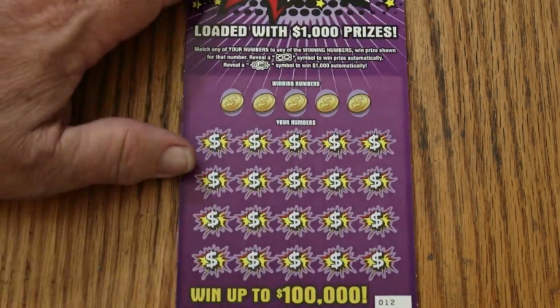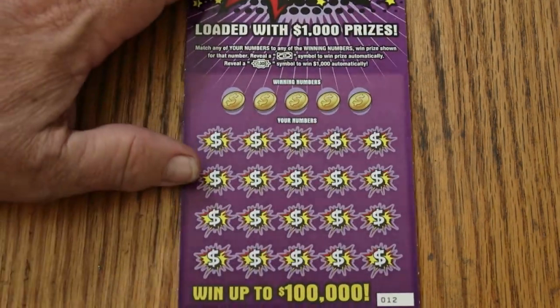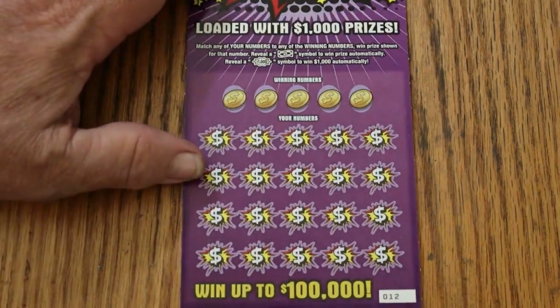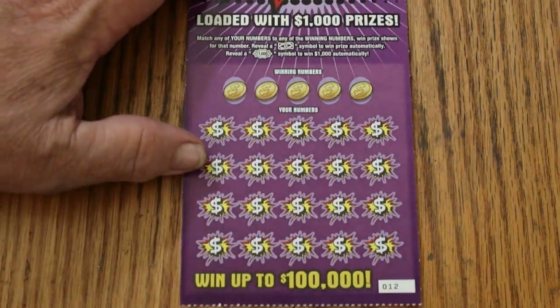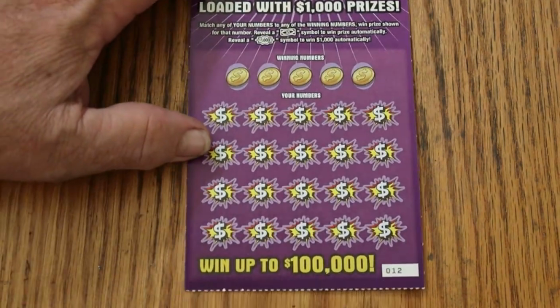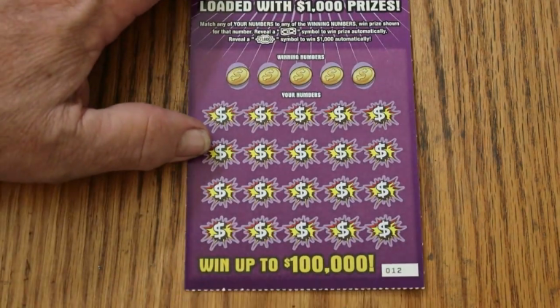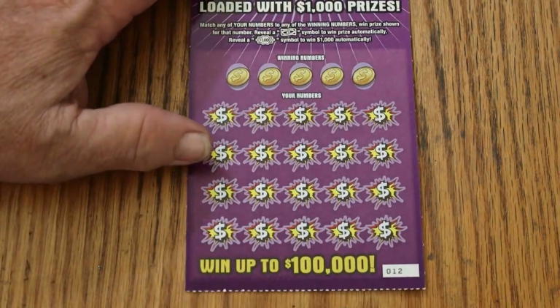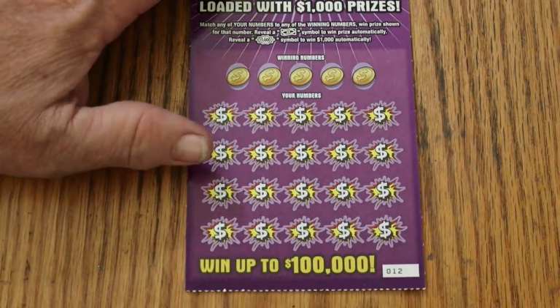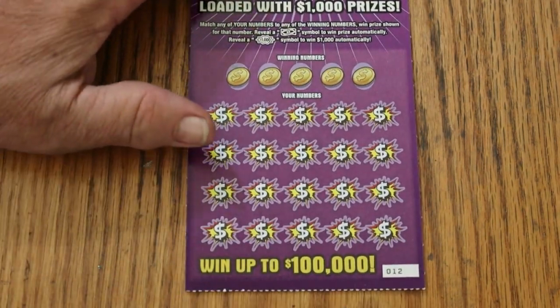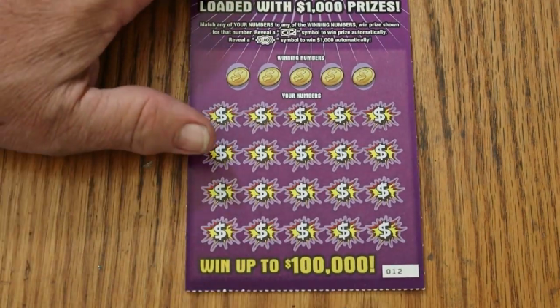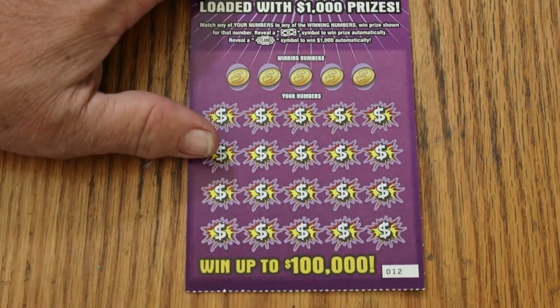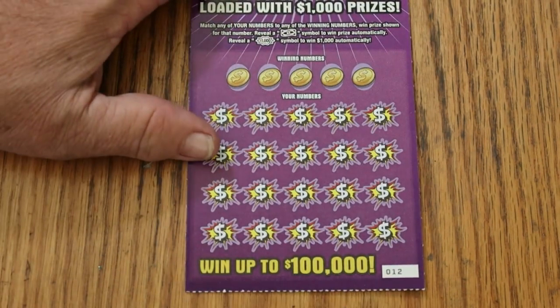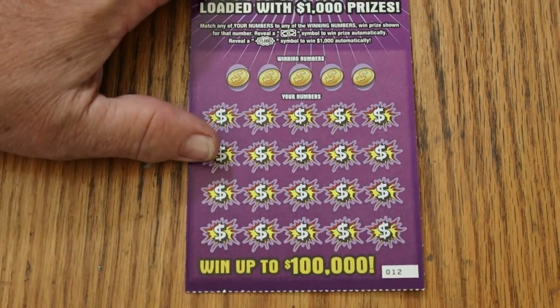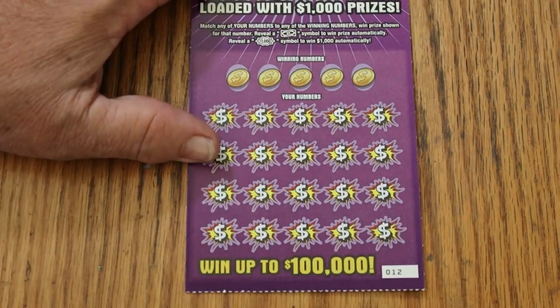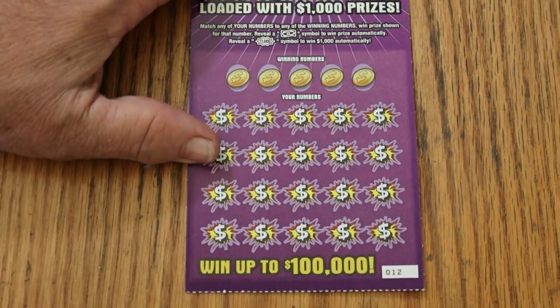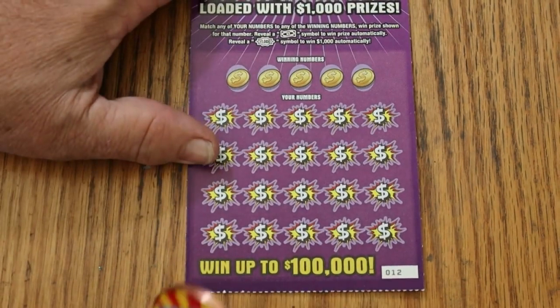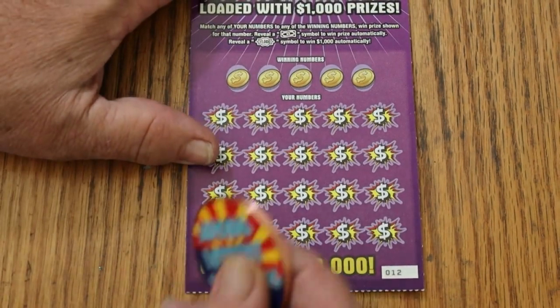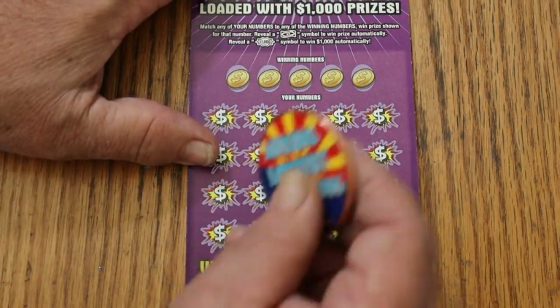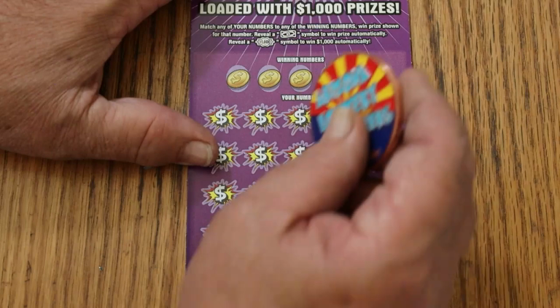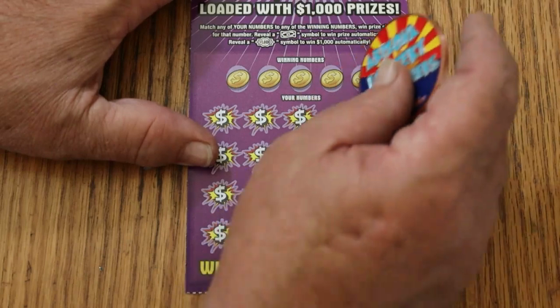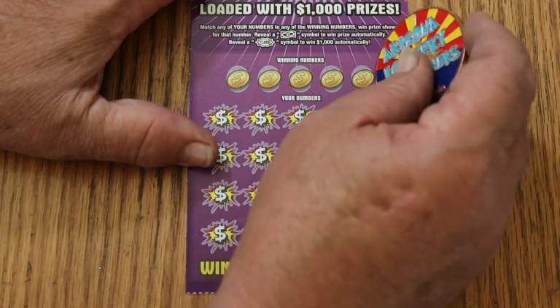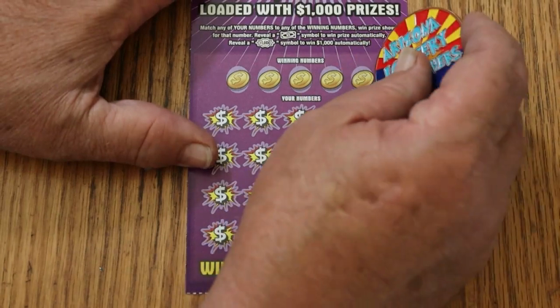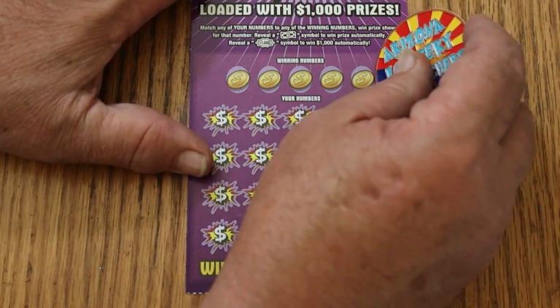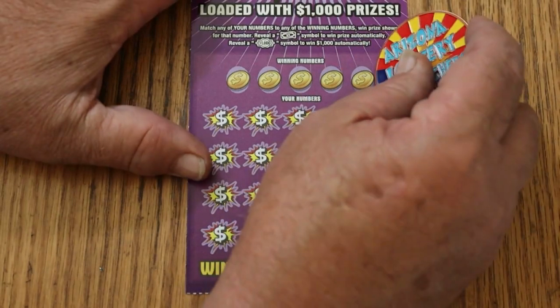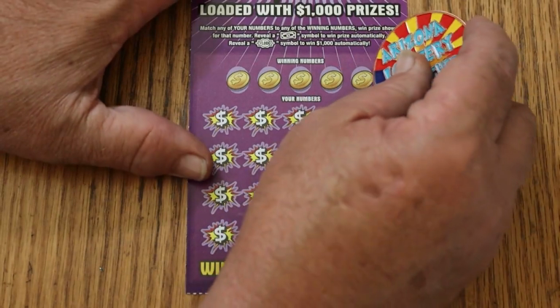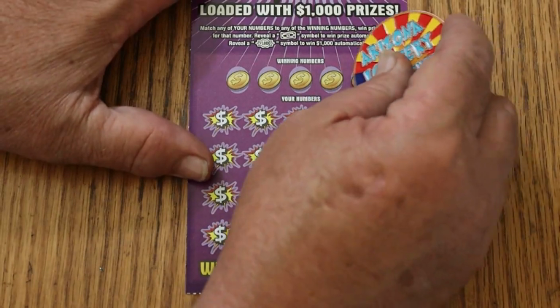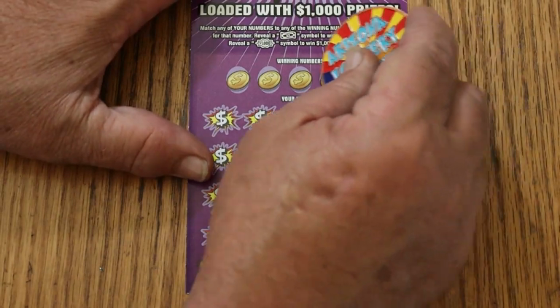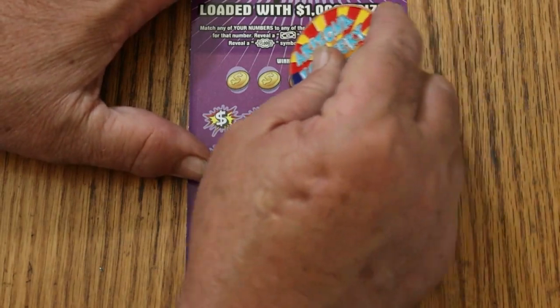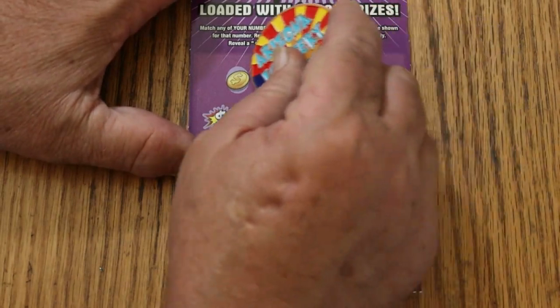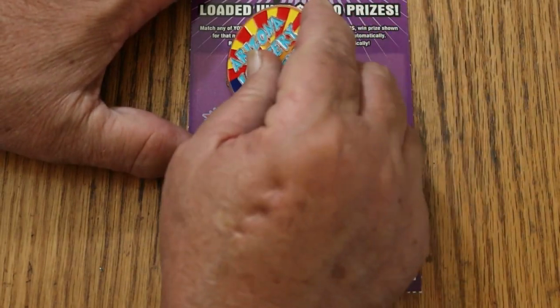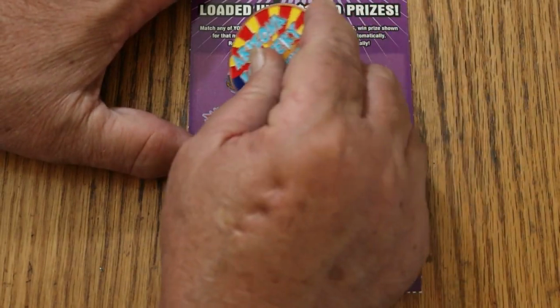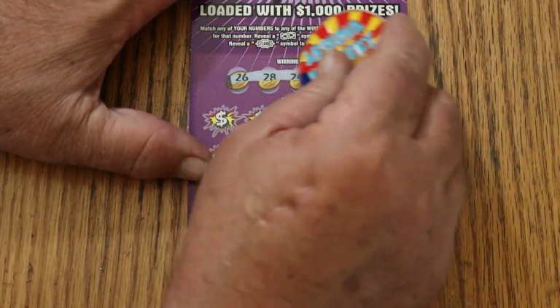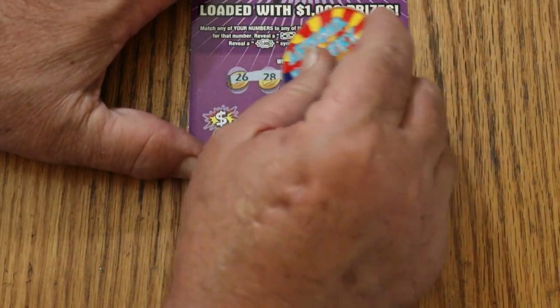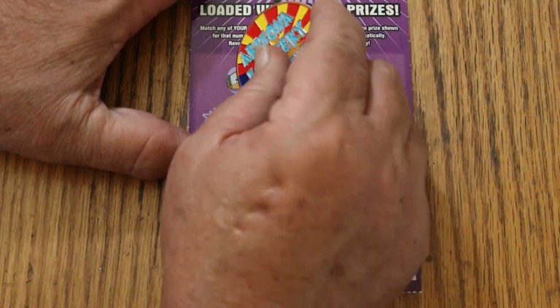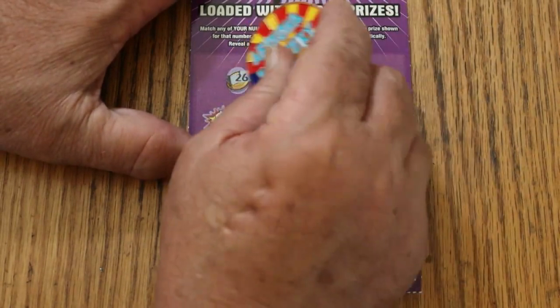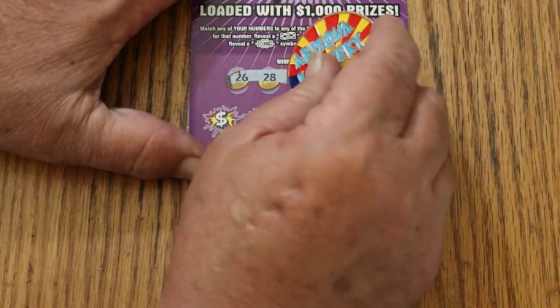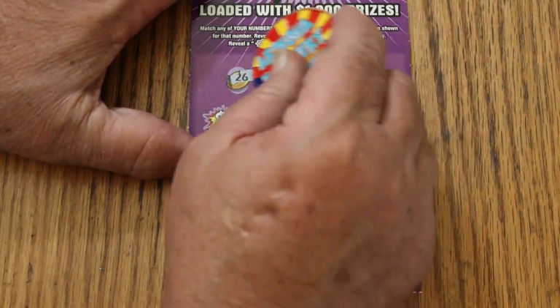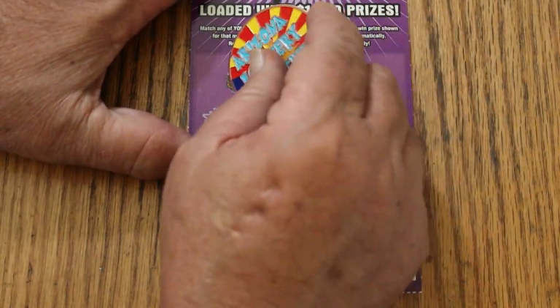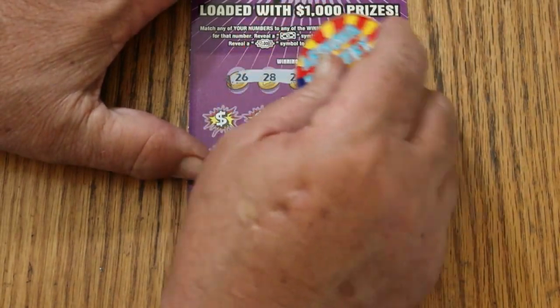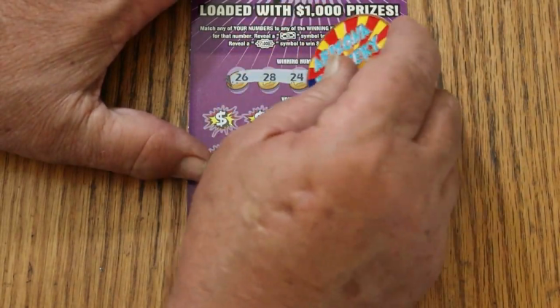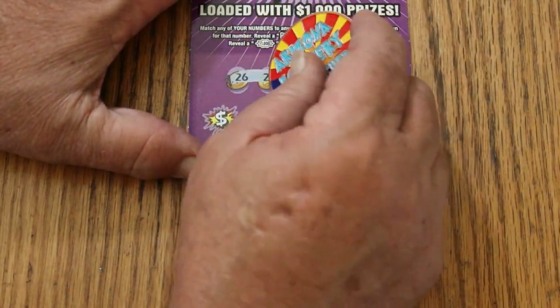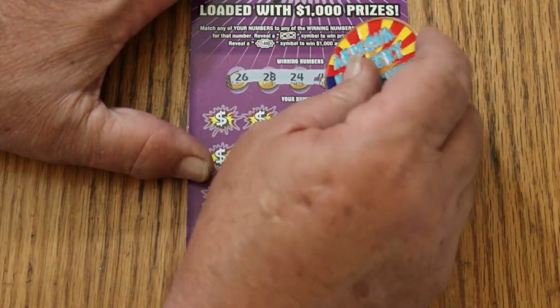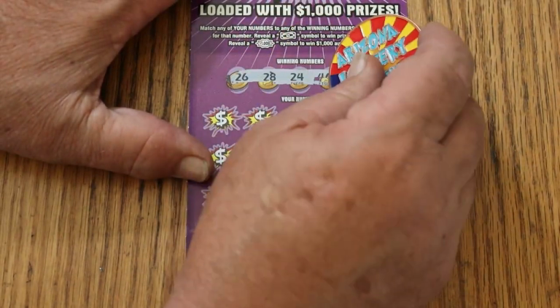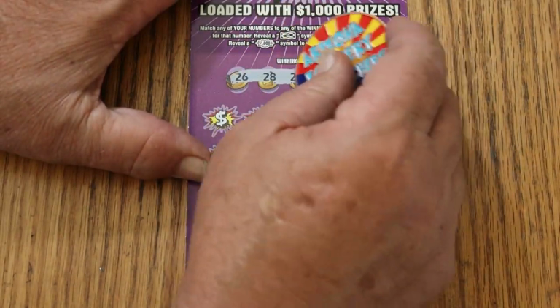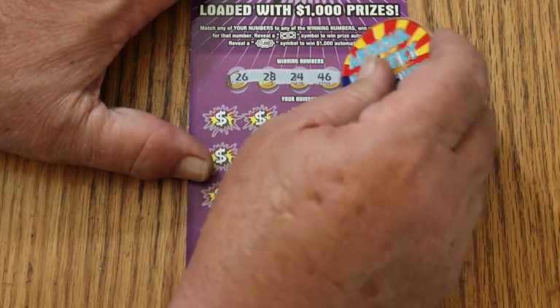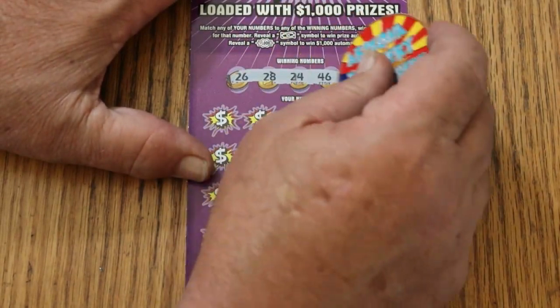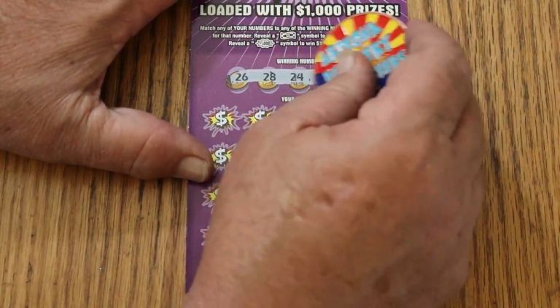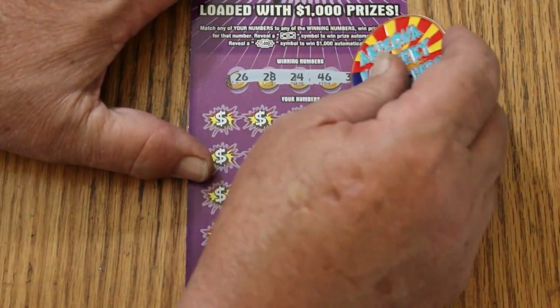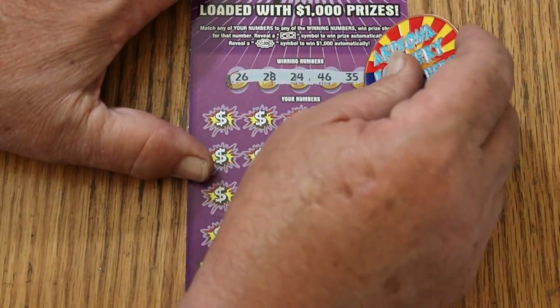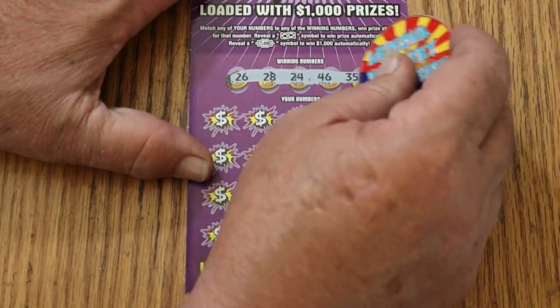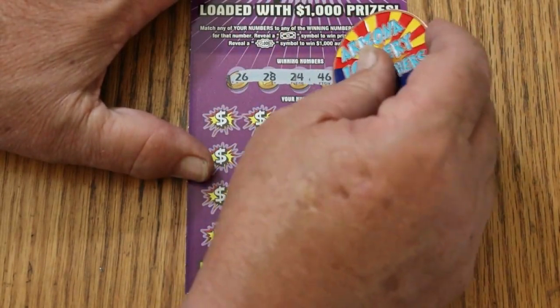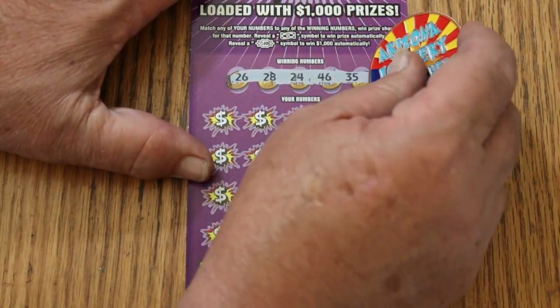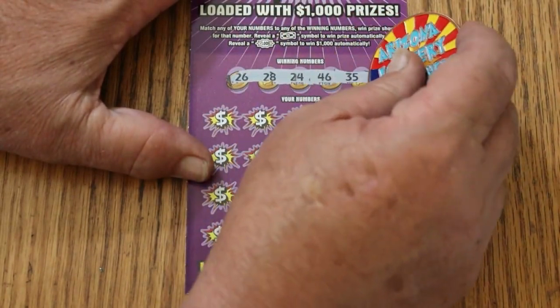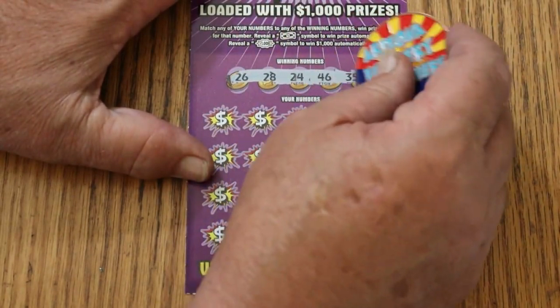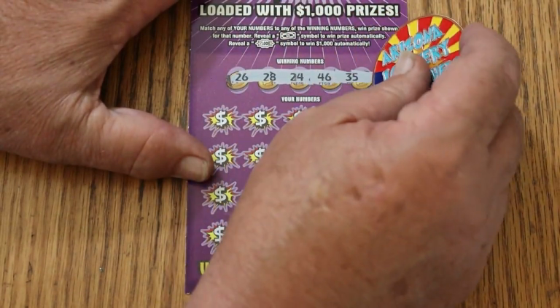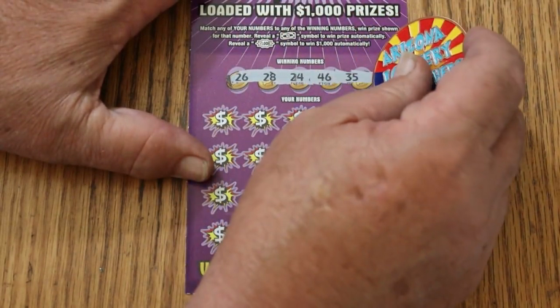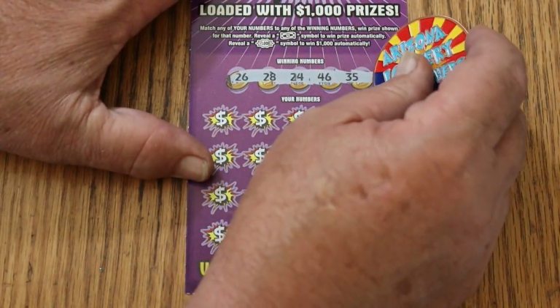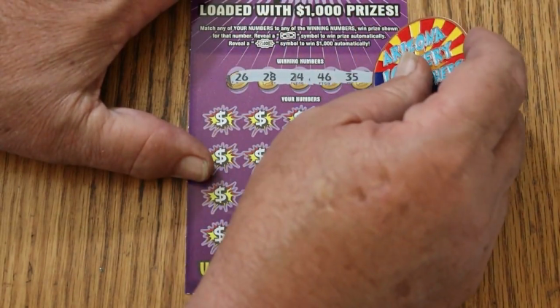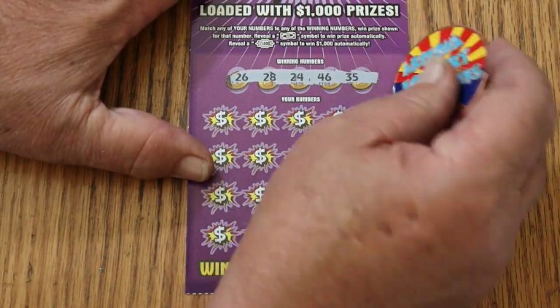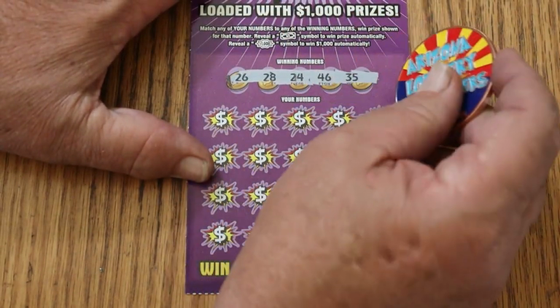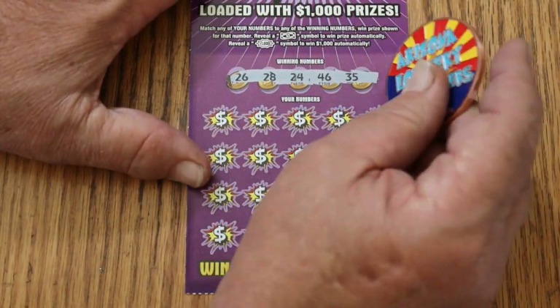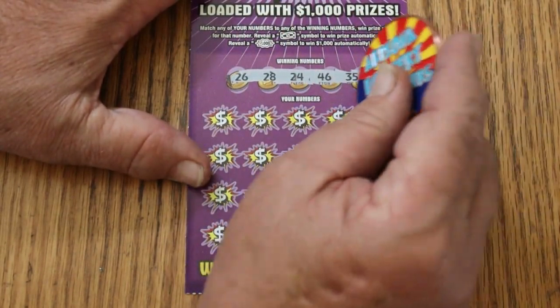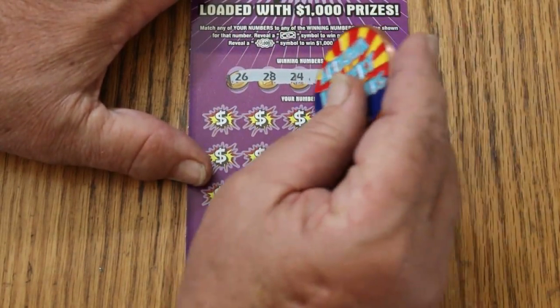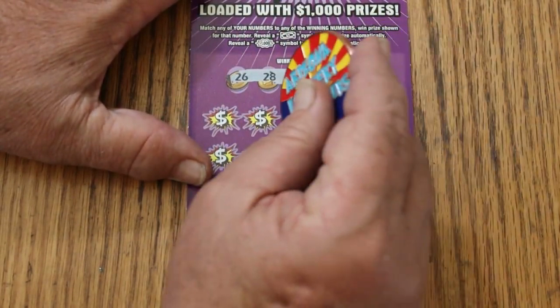Let's see how this goes. 26, 28, 24, 46, and 35.